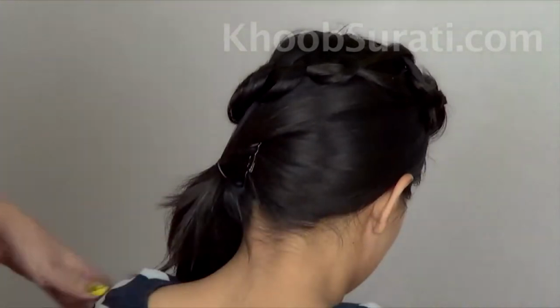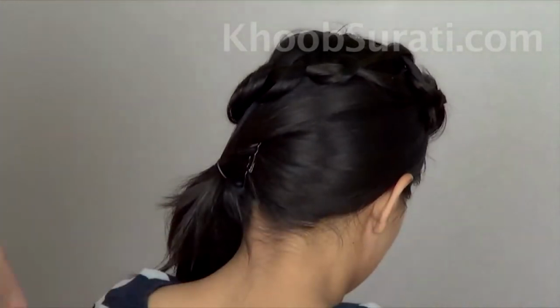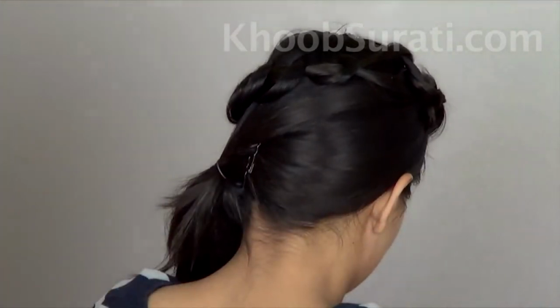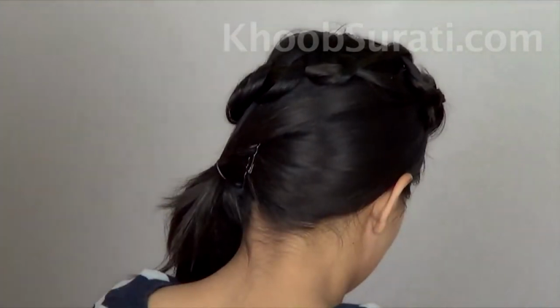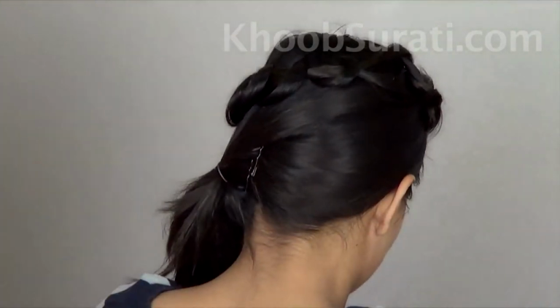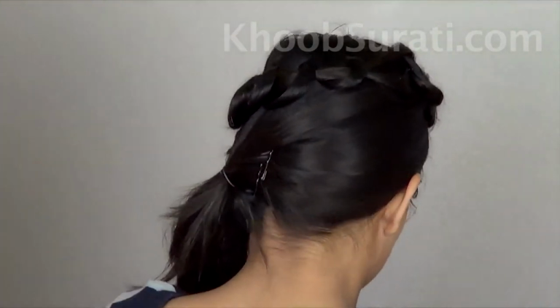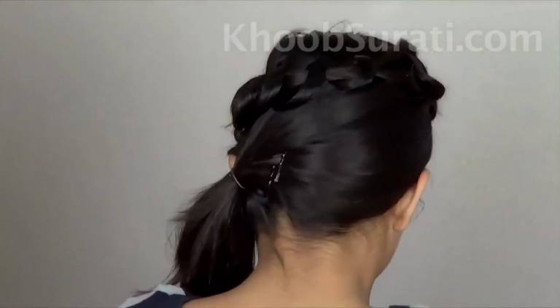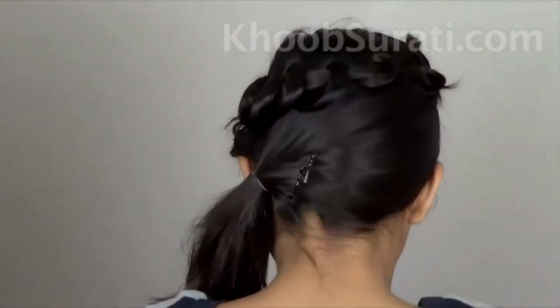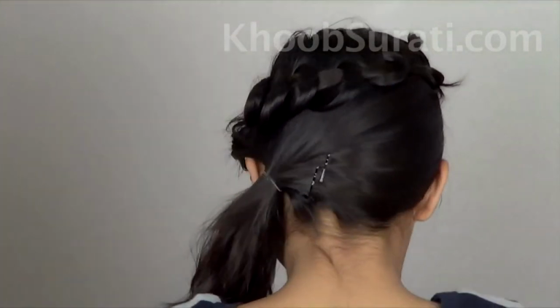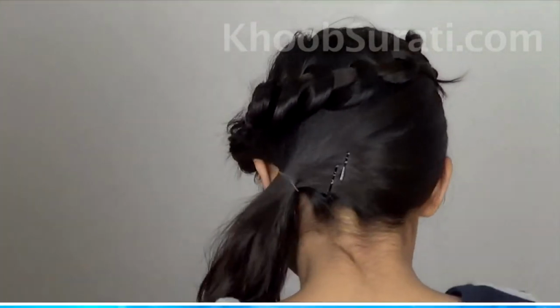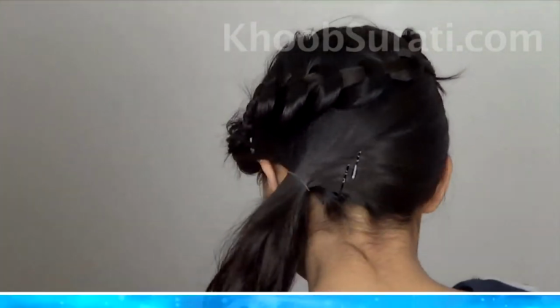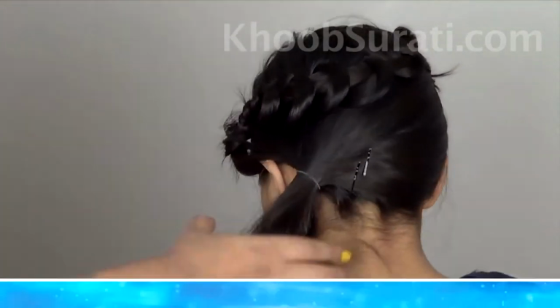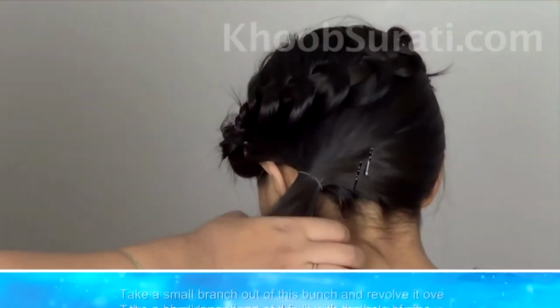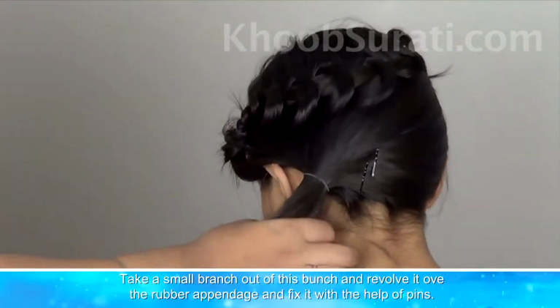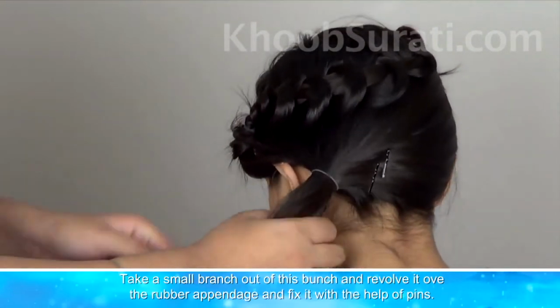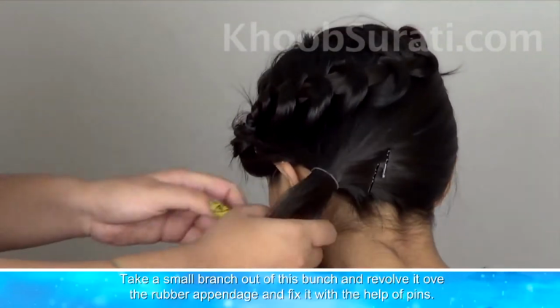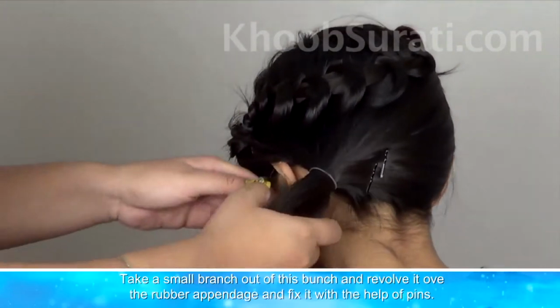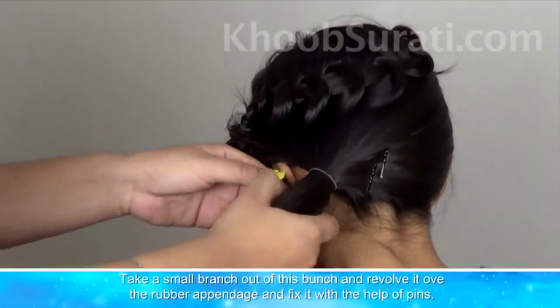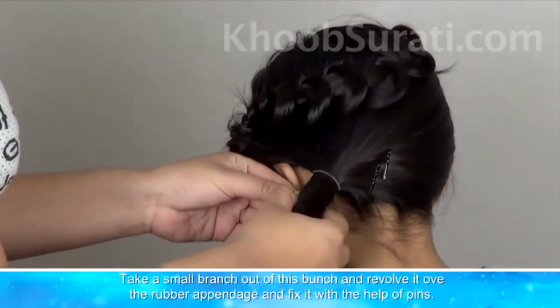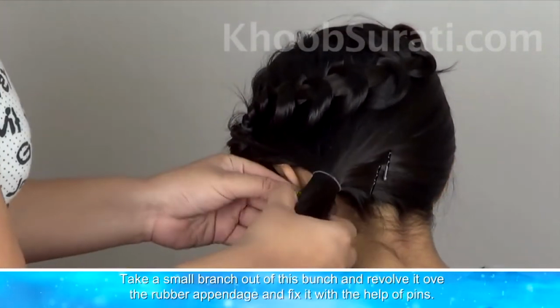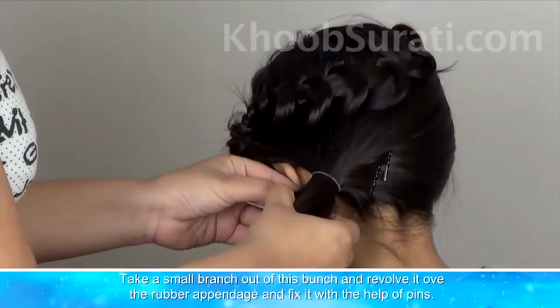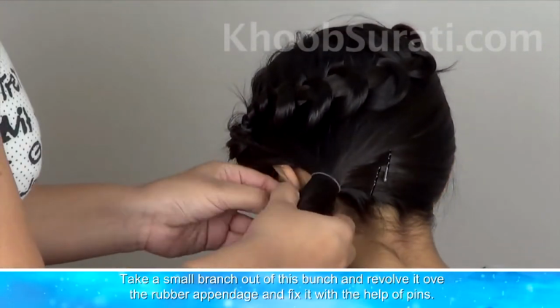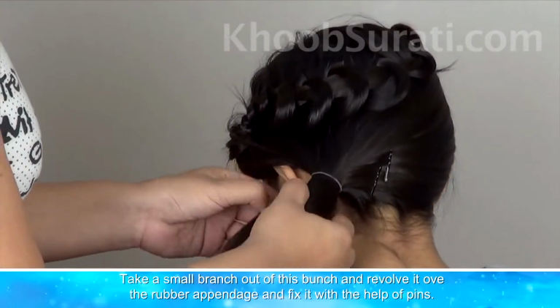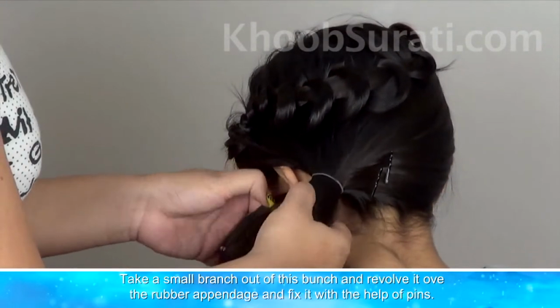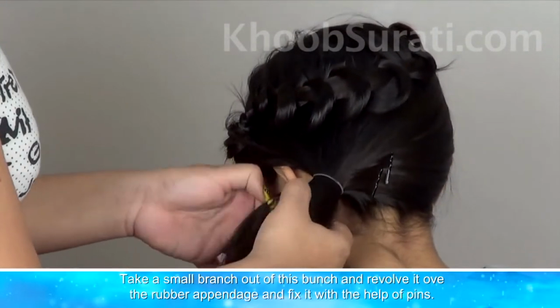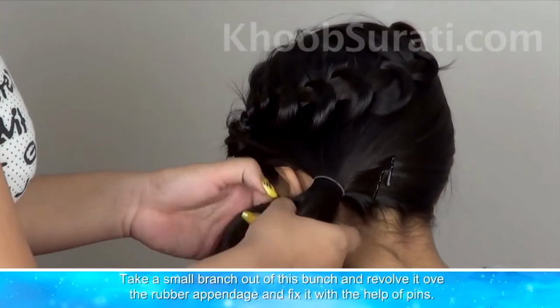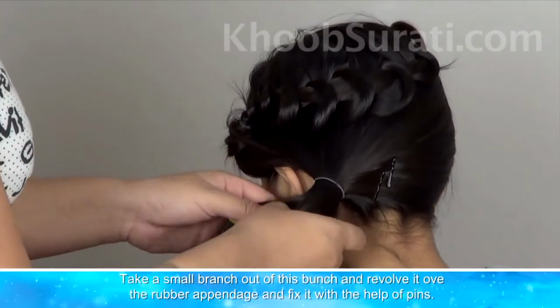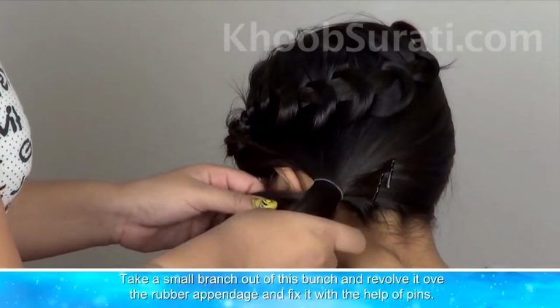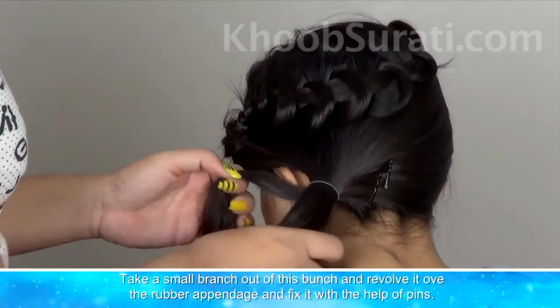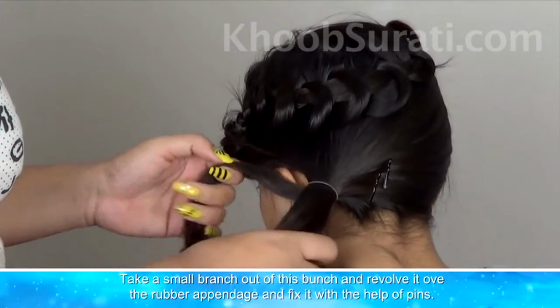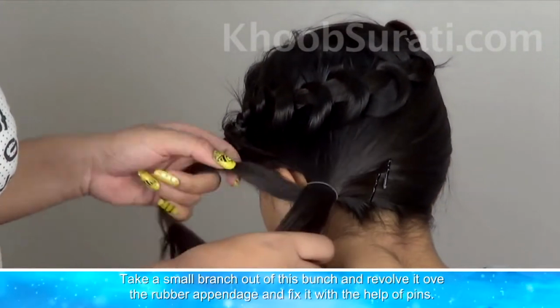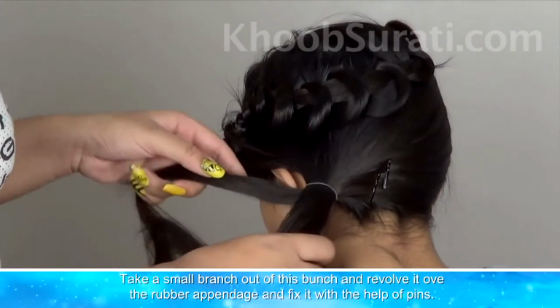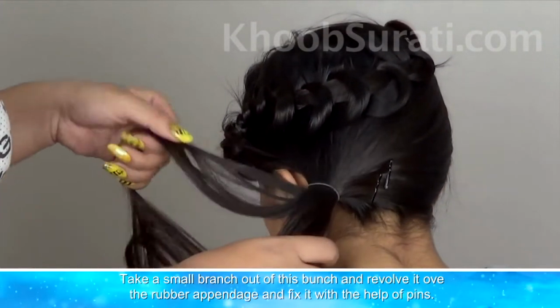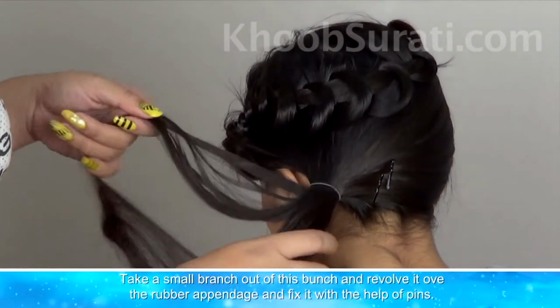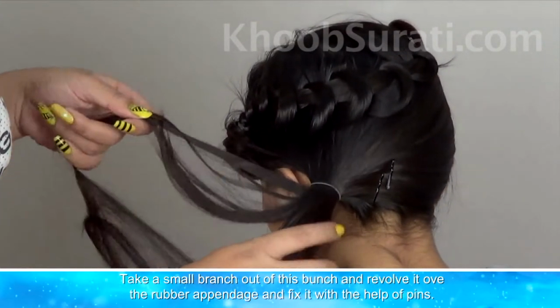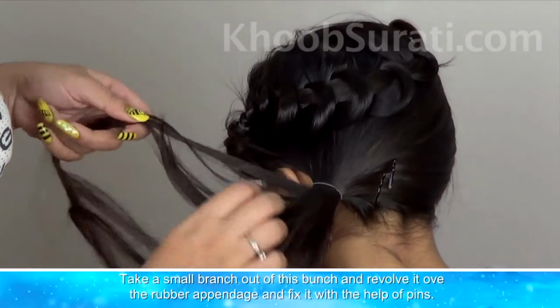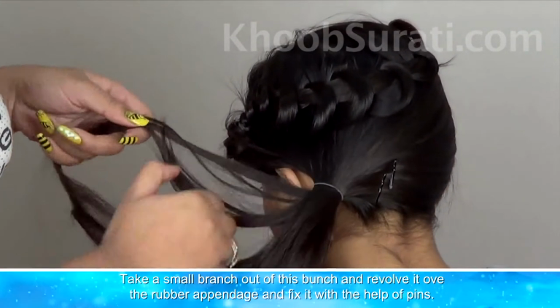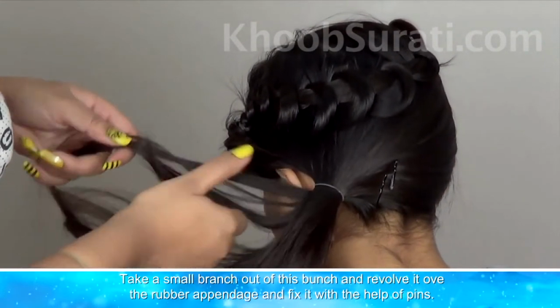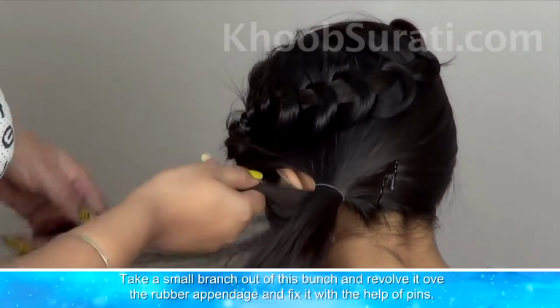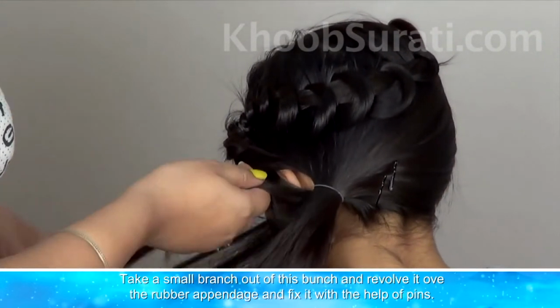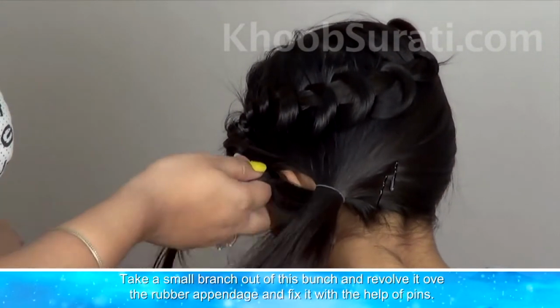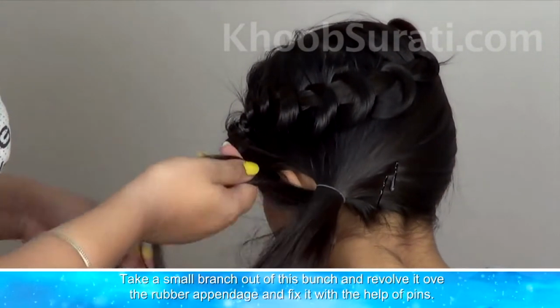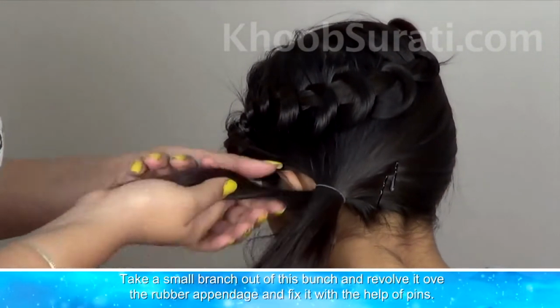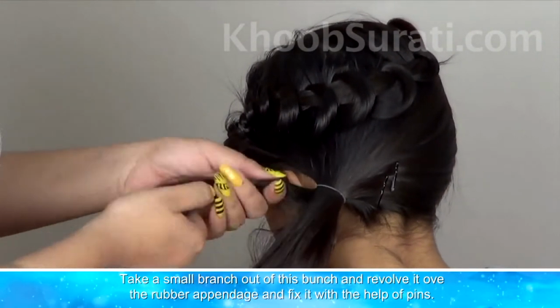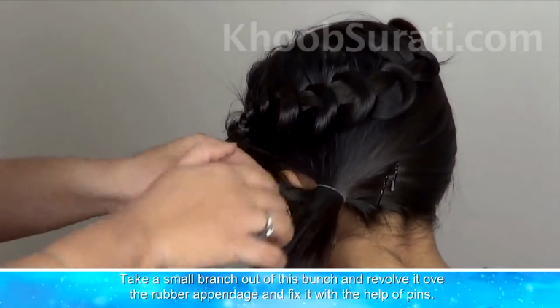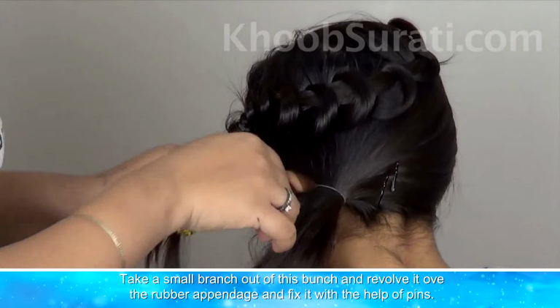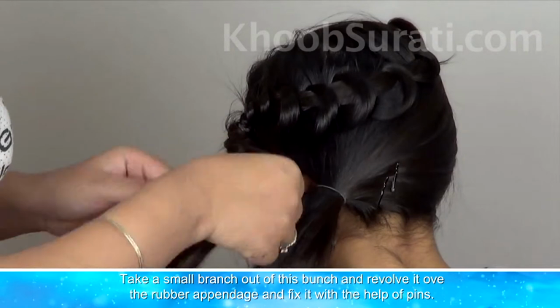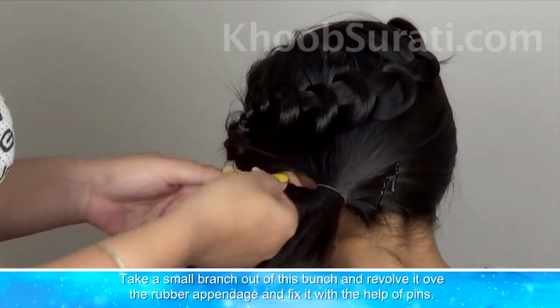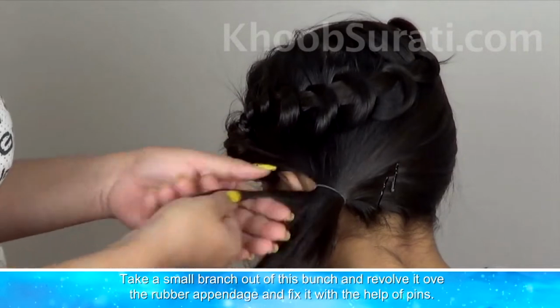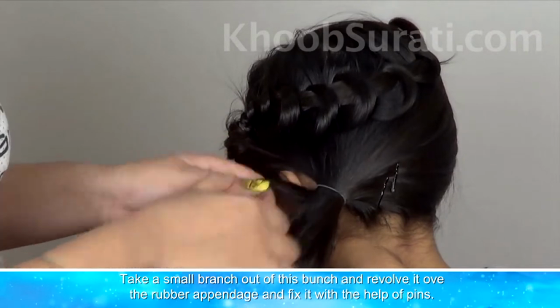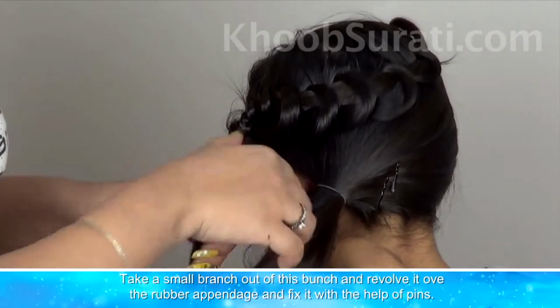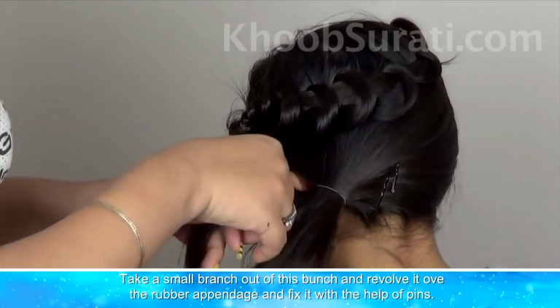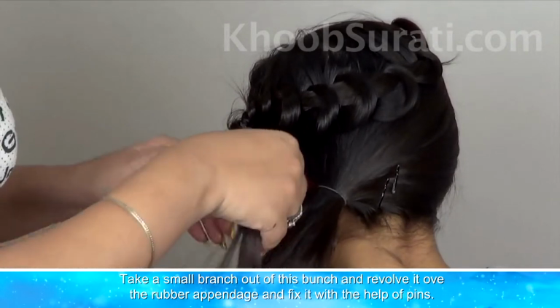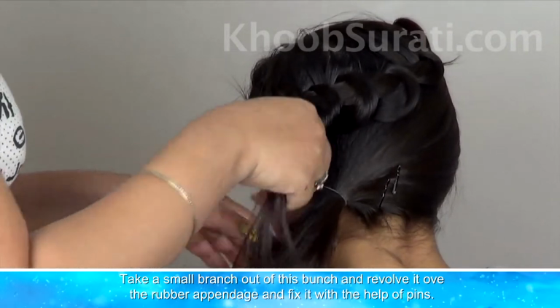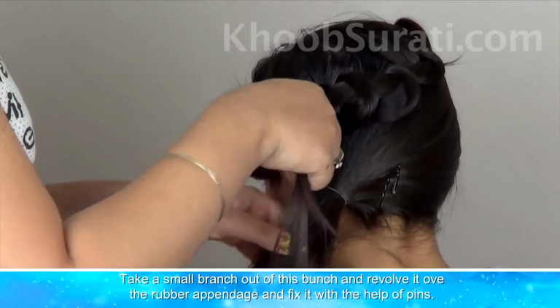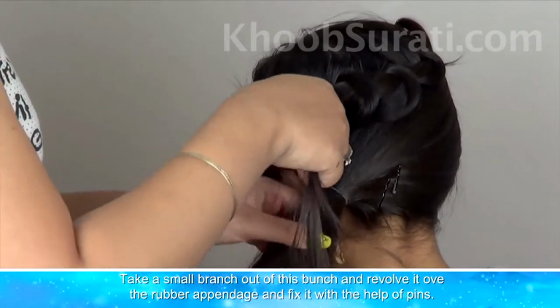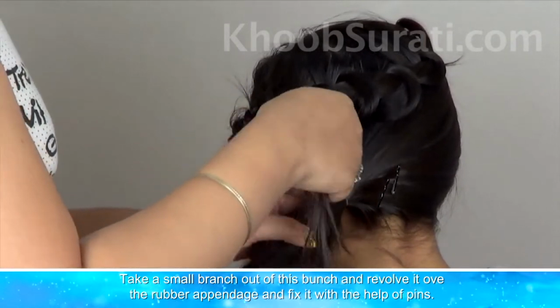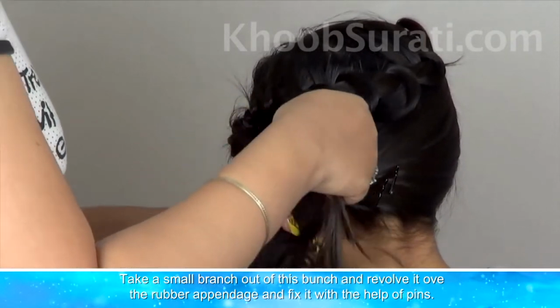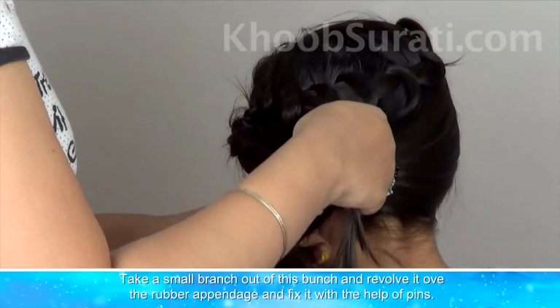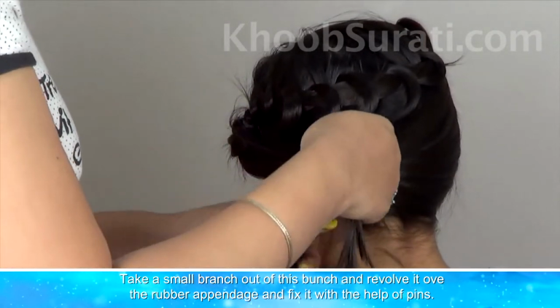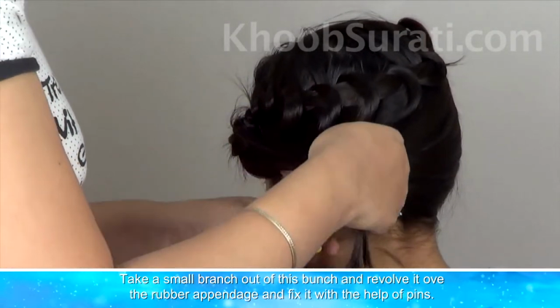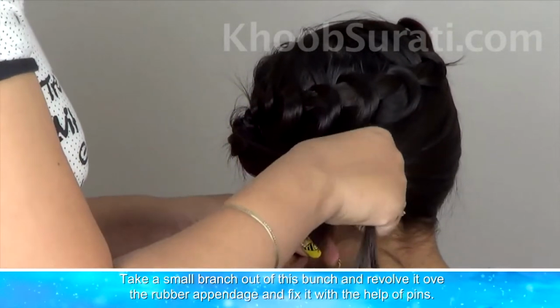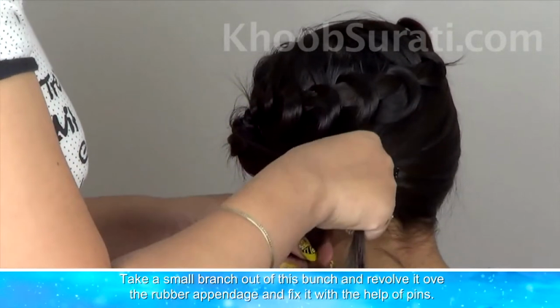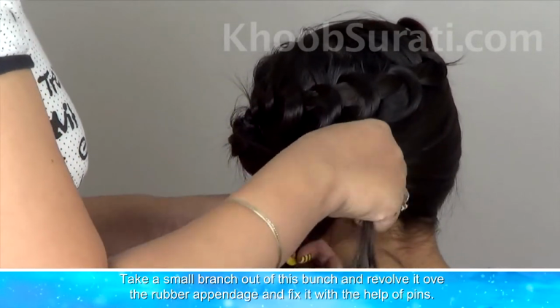Take a small branch out of this bunch, revolve it around the band, and fix it with the help of pins.